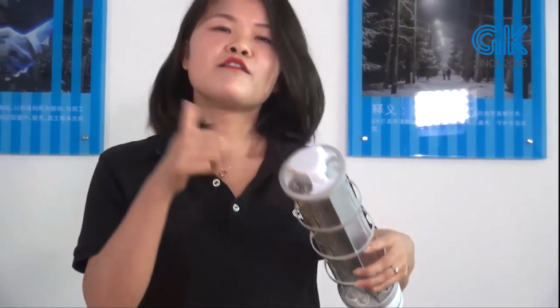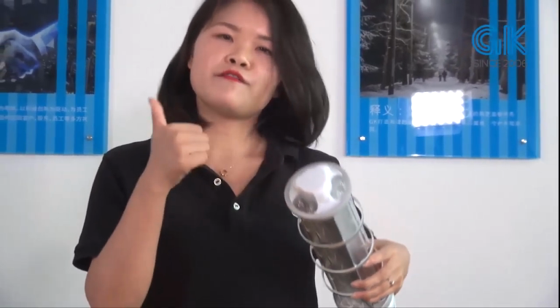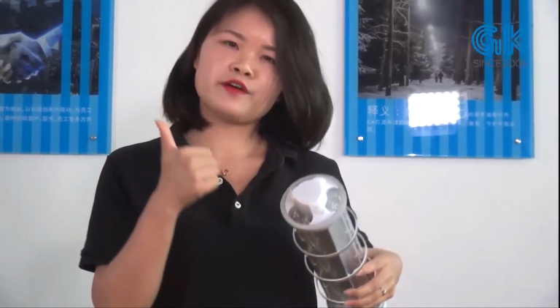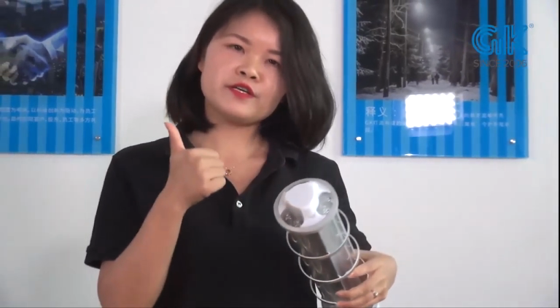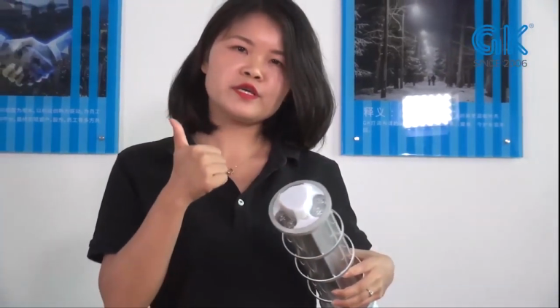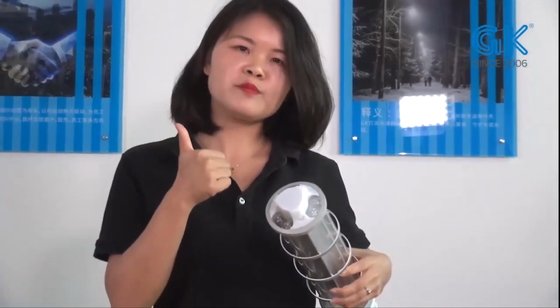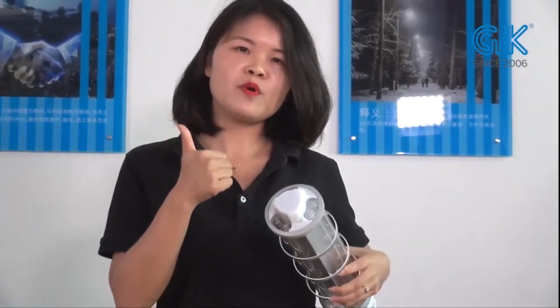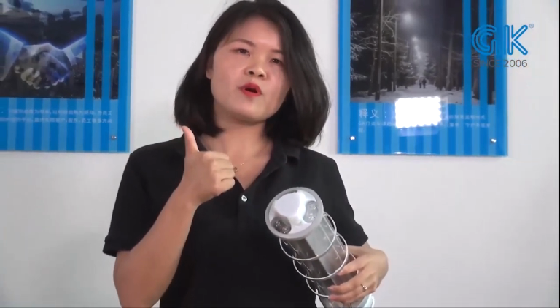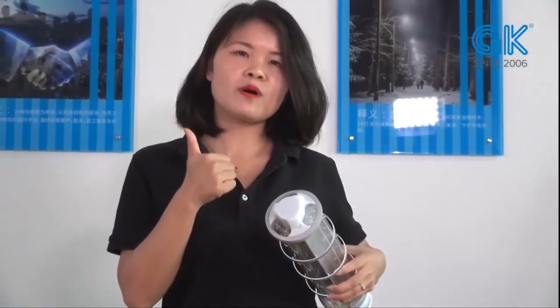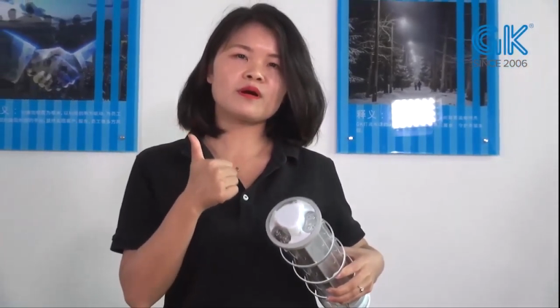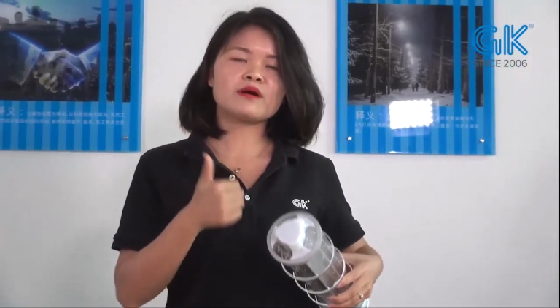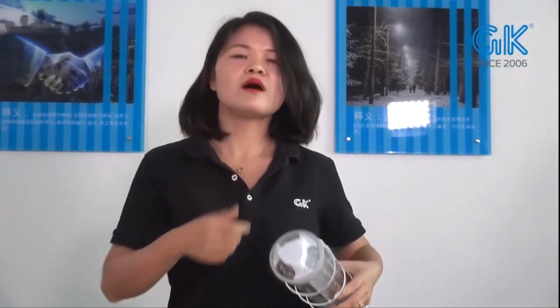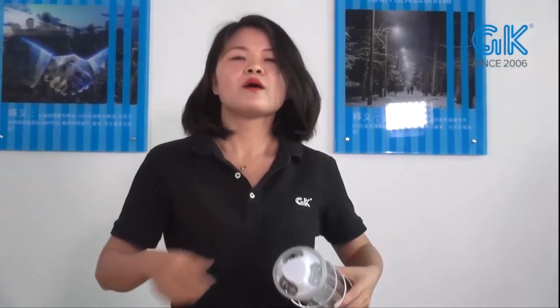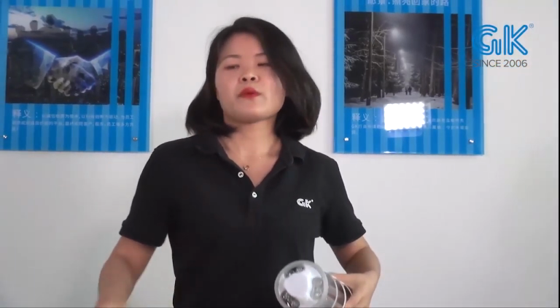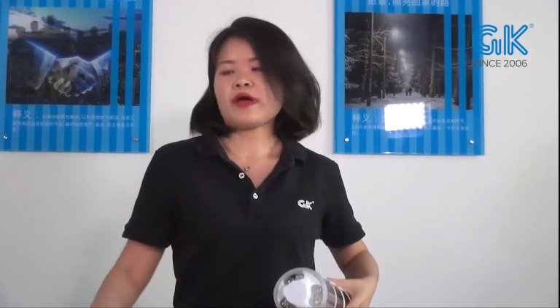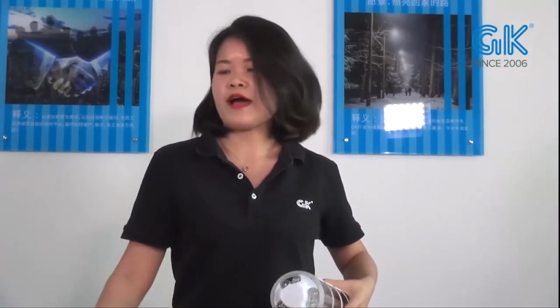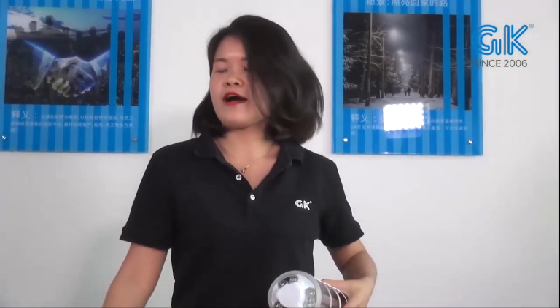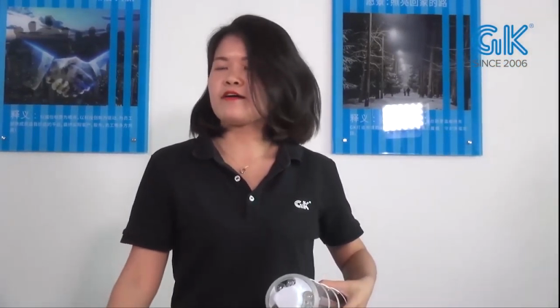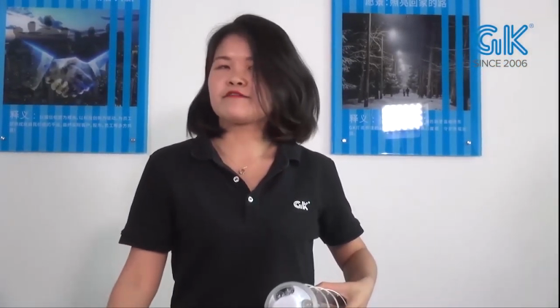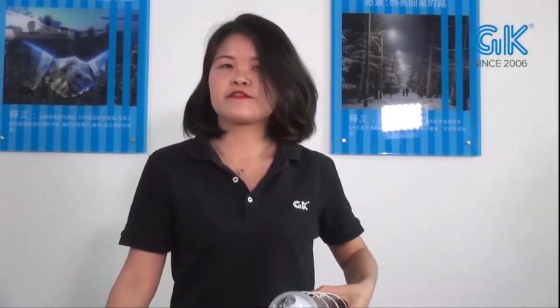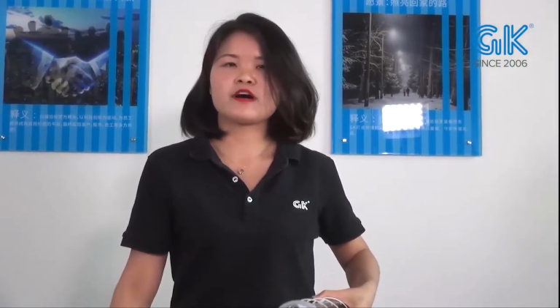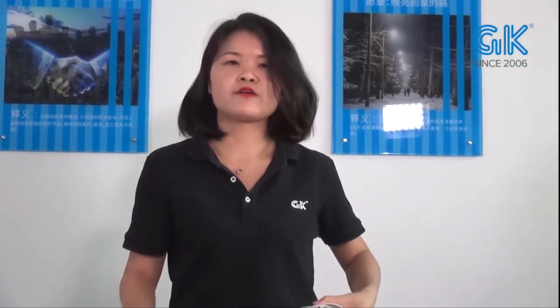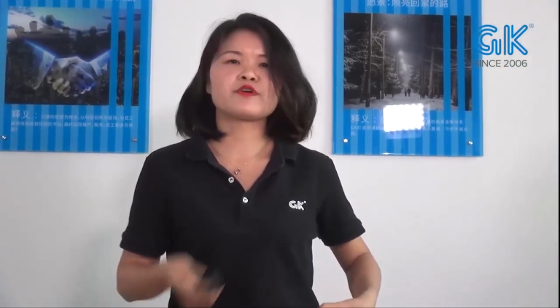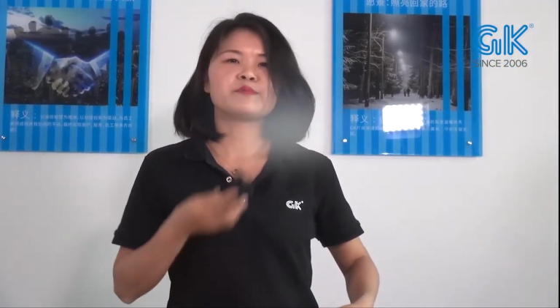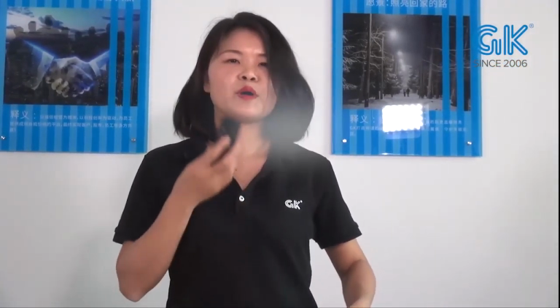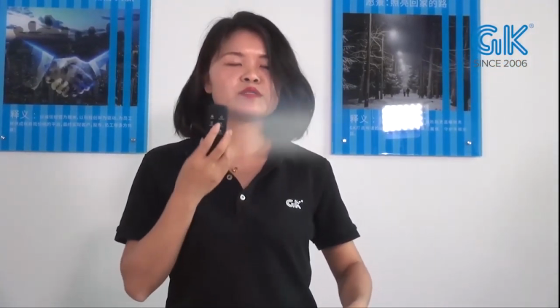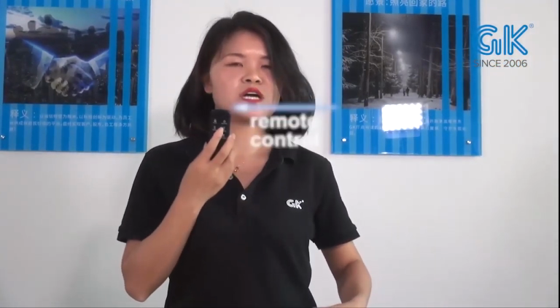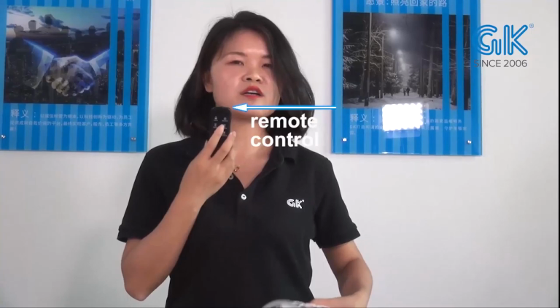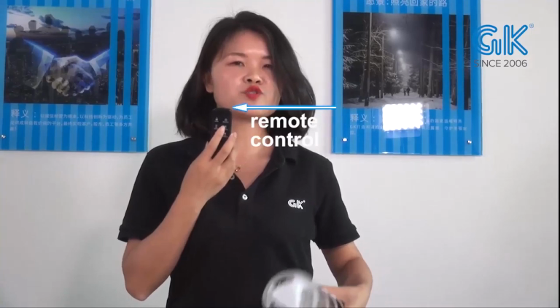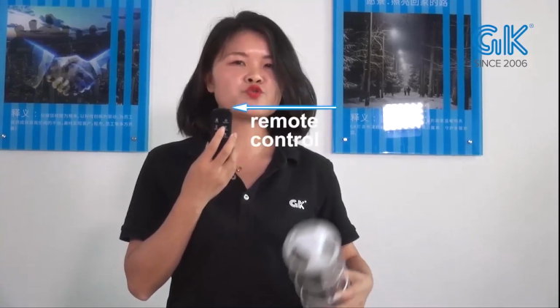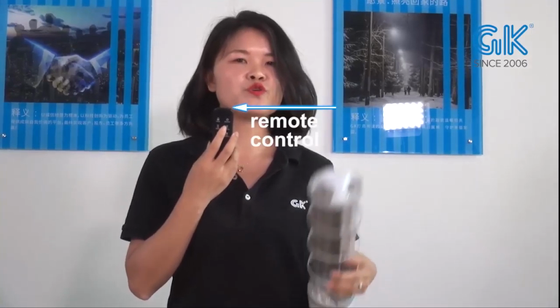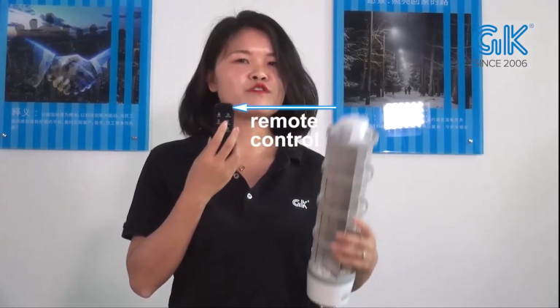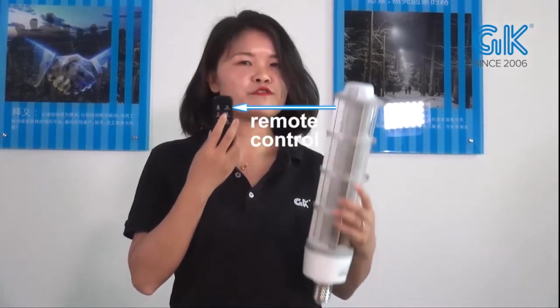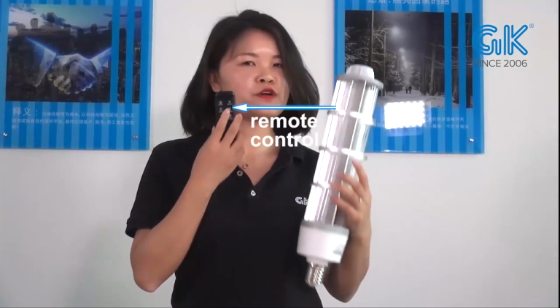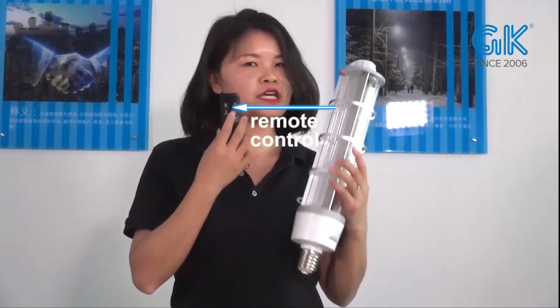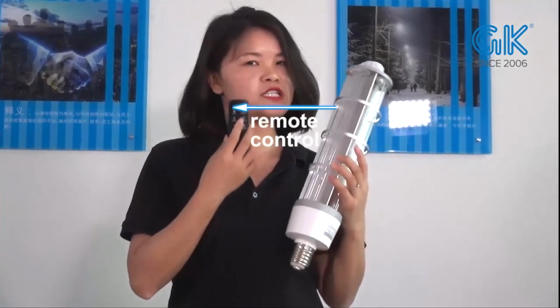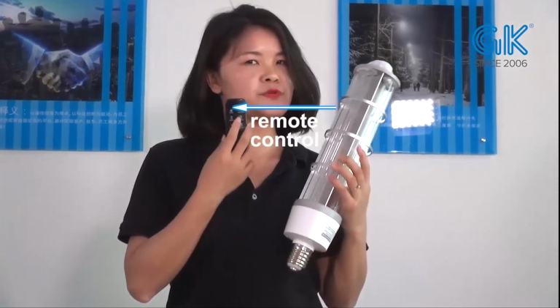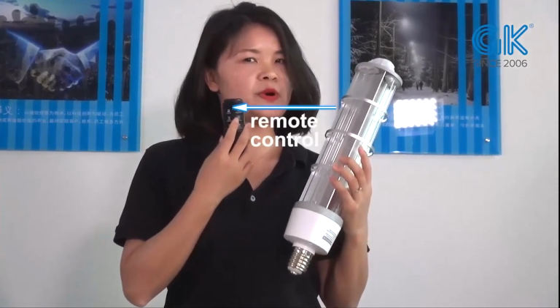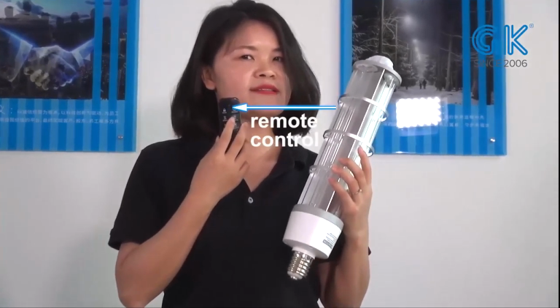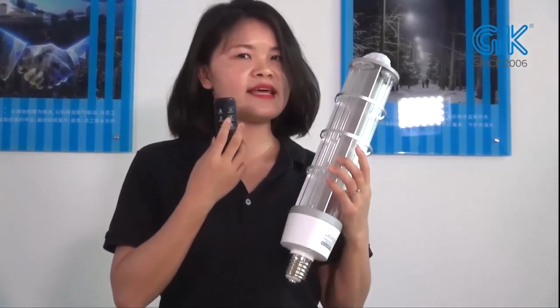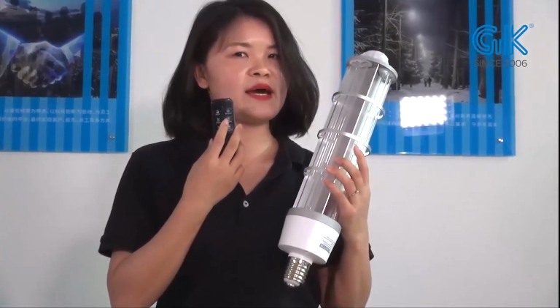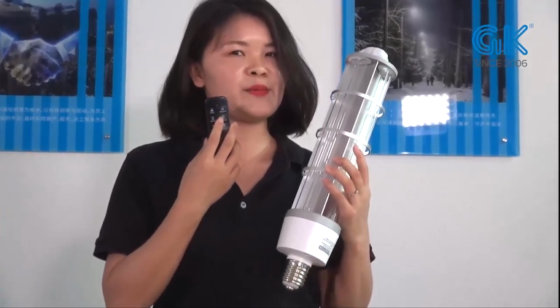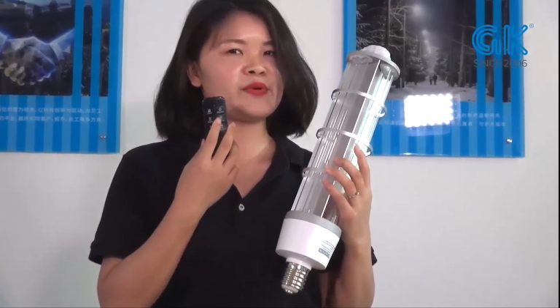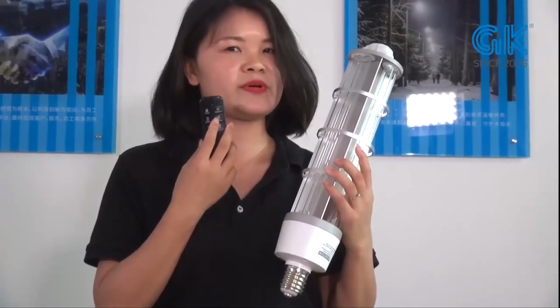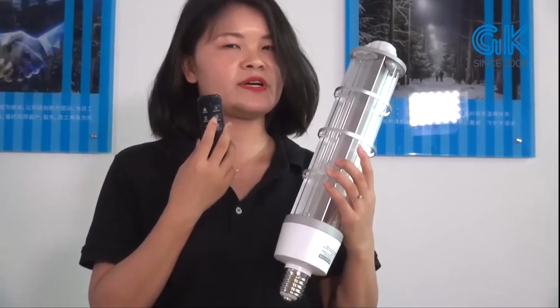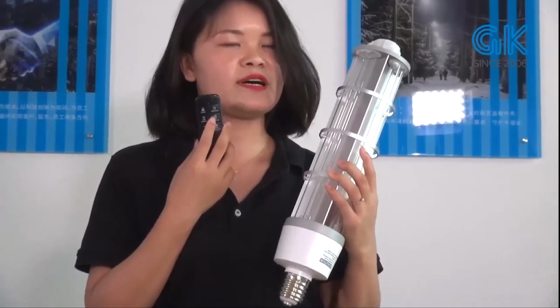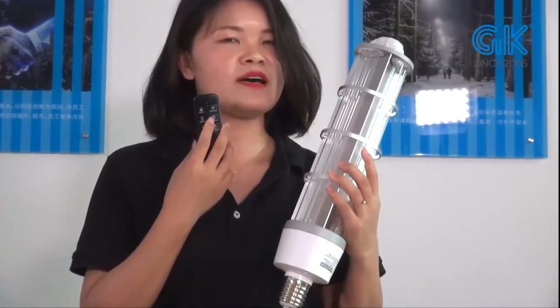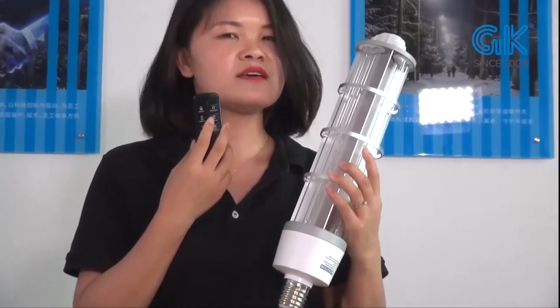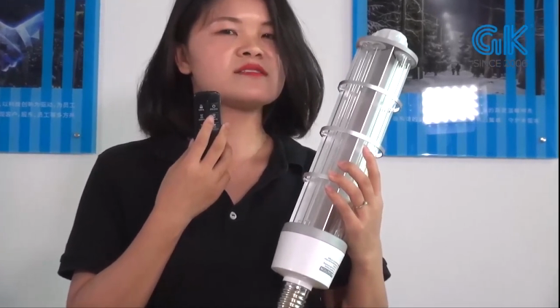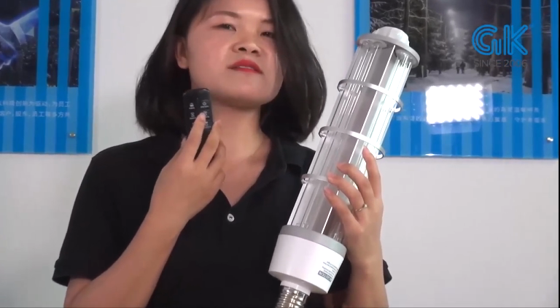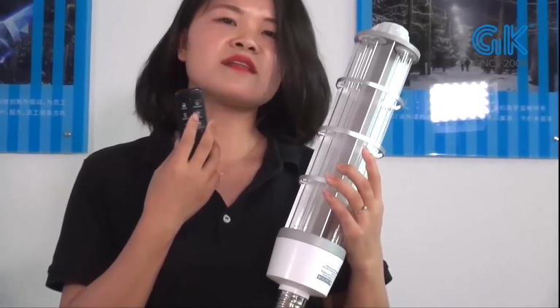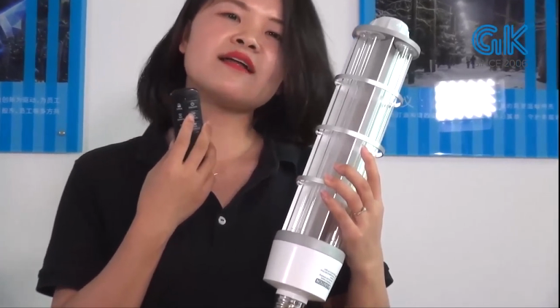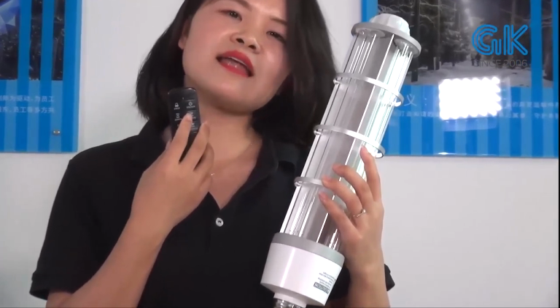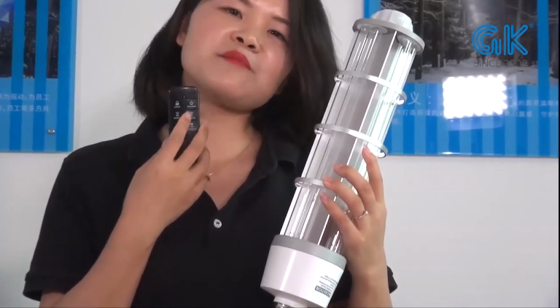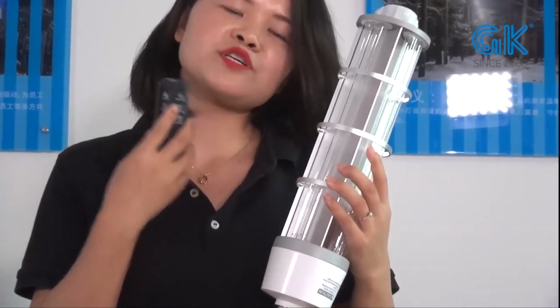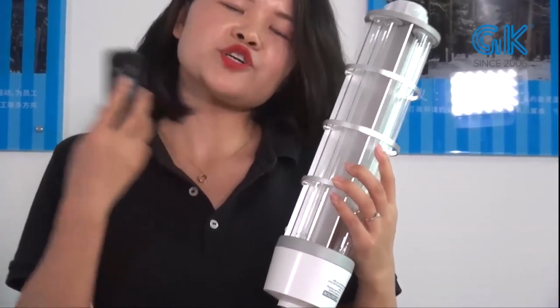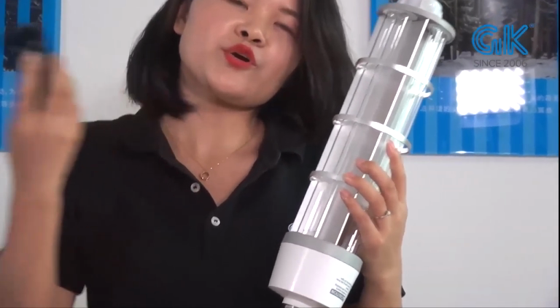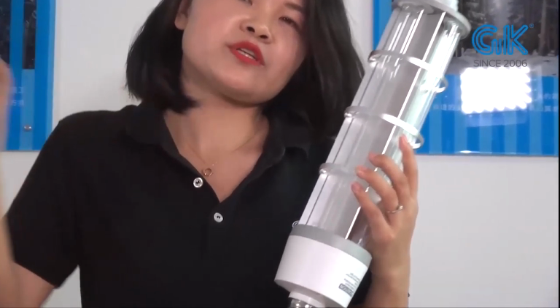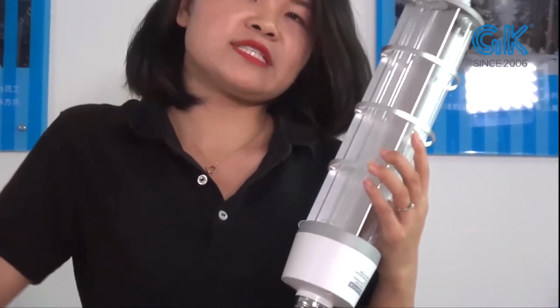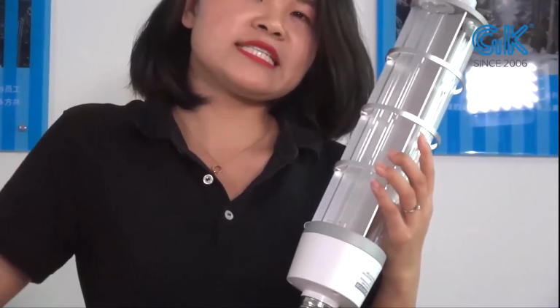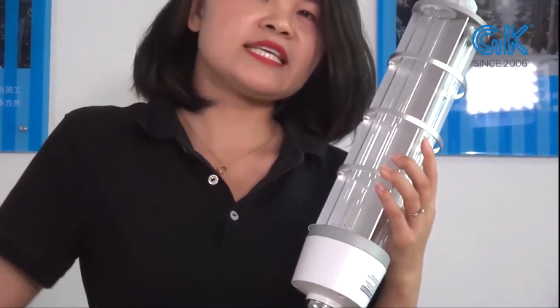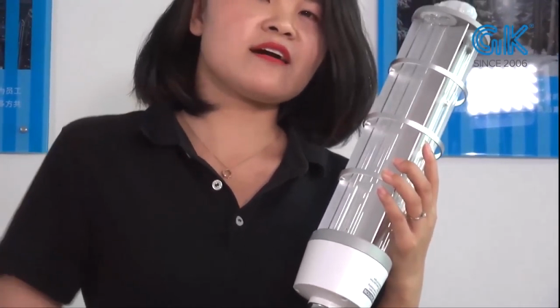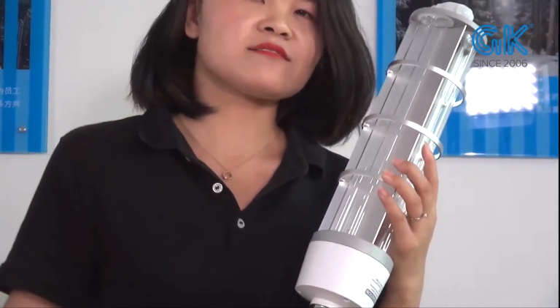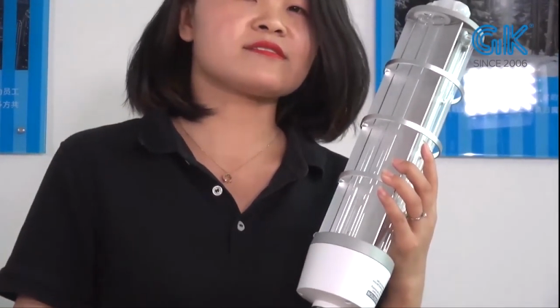Furthermore, we have a remote control for each lamp. So now let me show you the details.